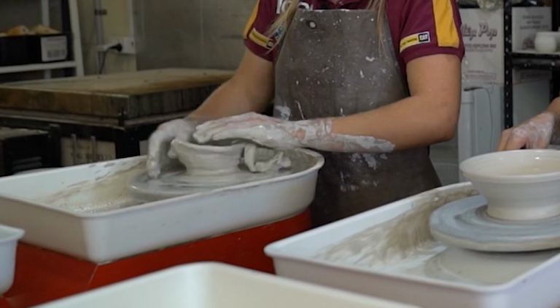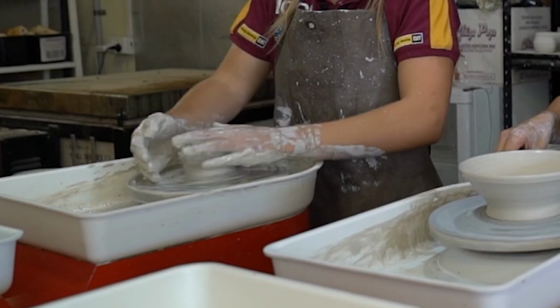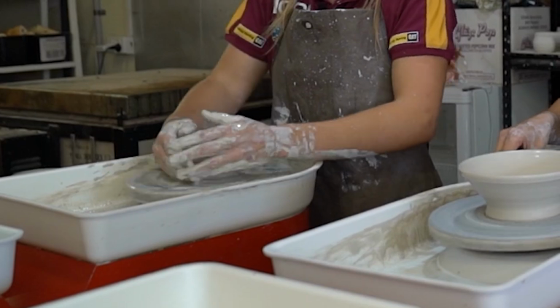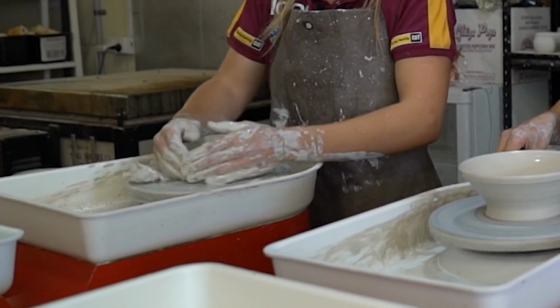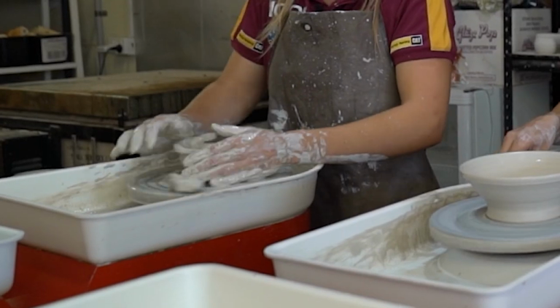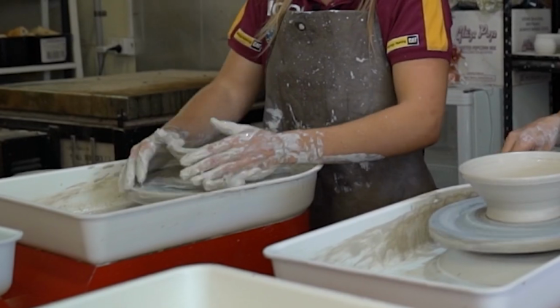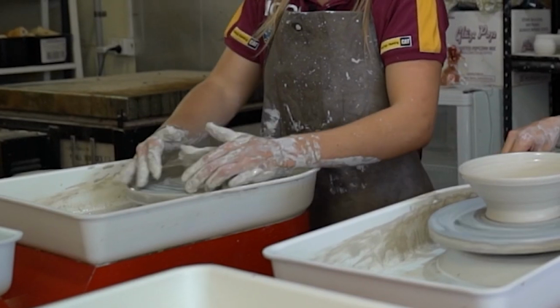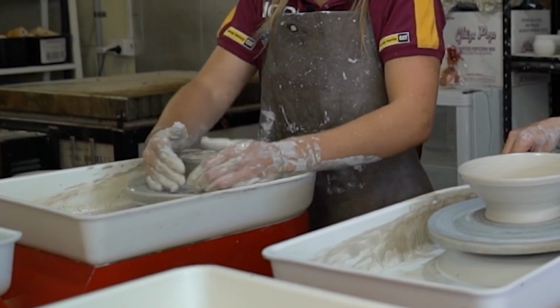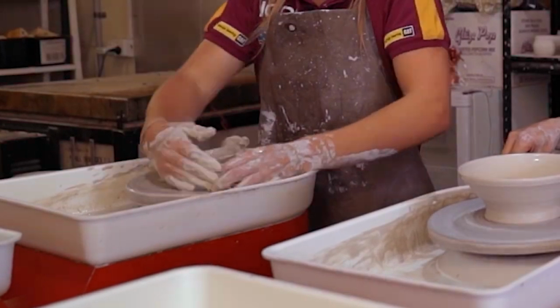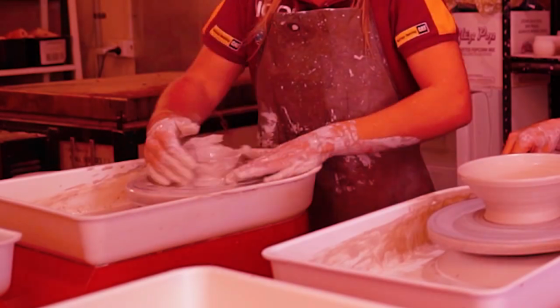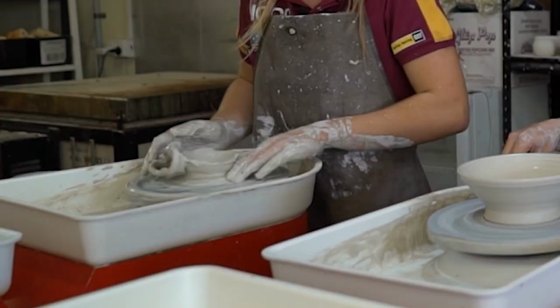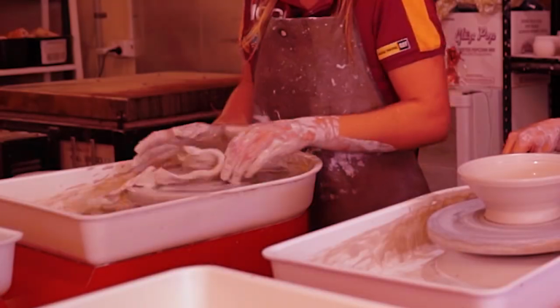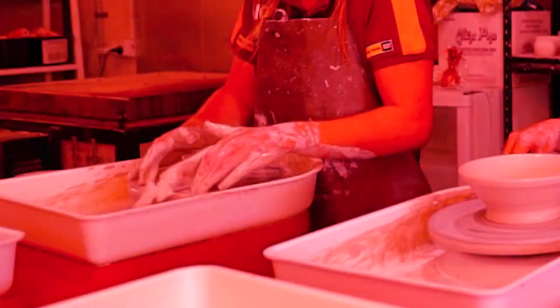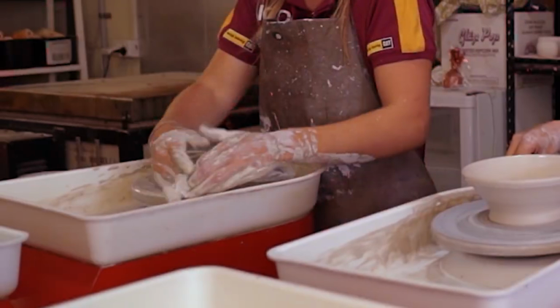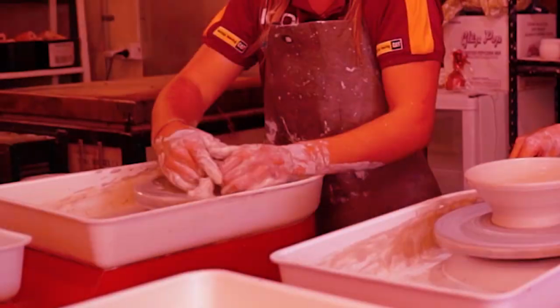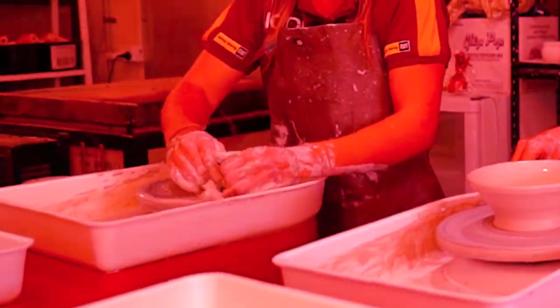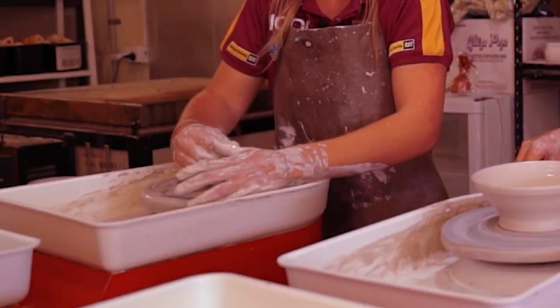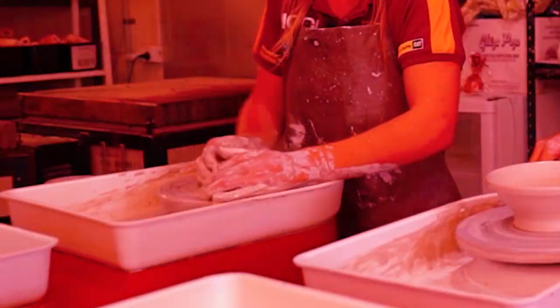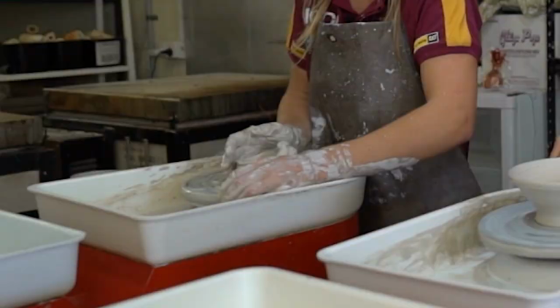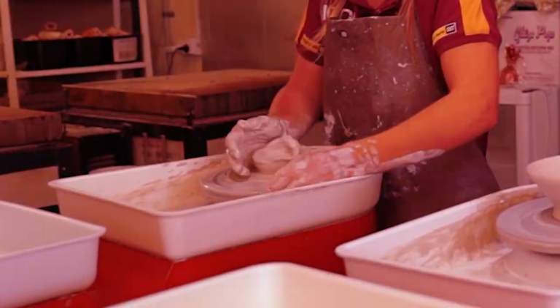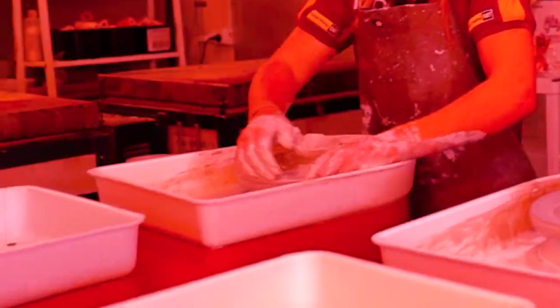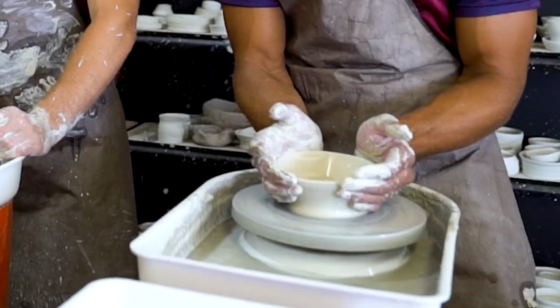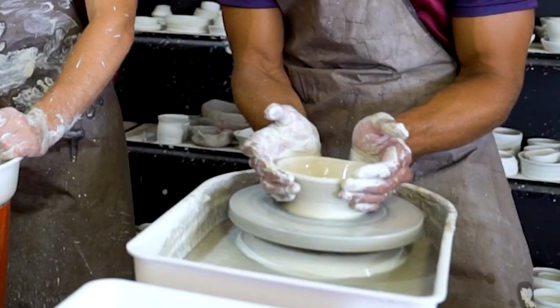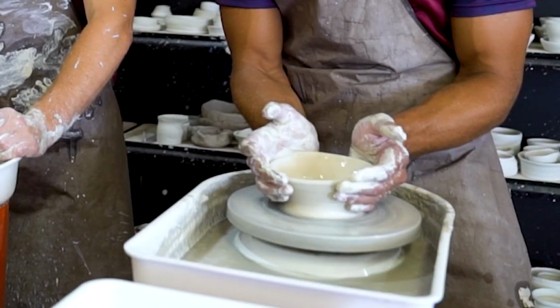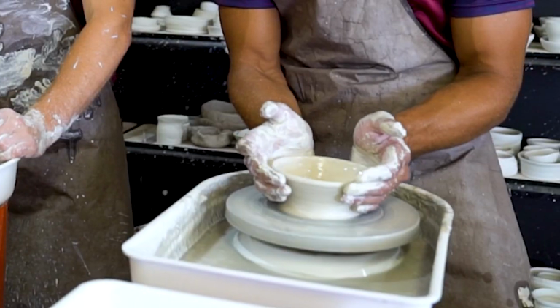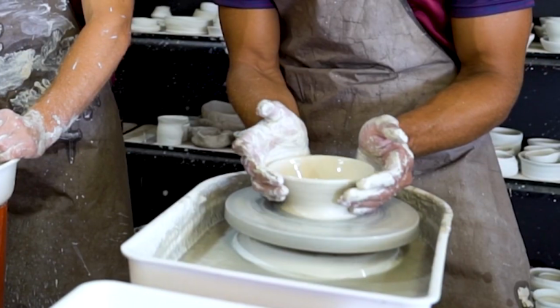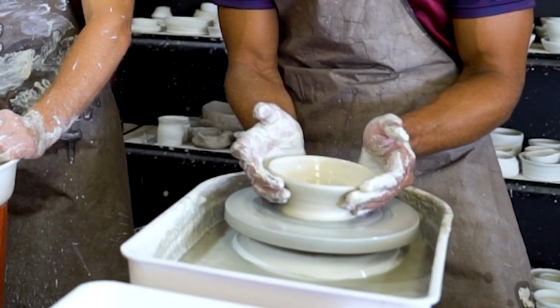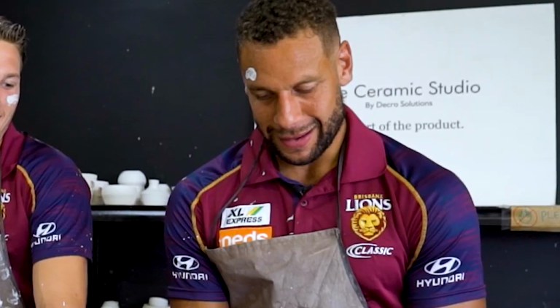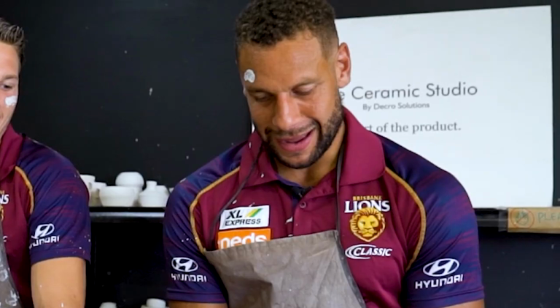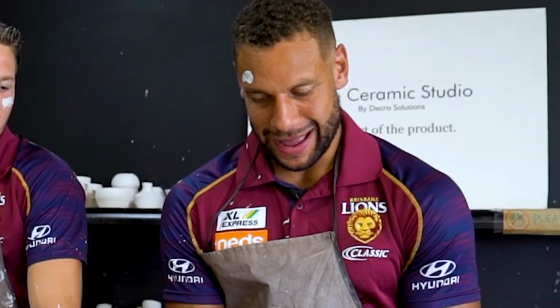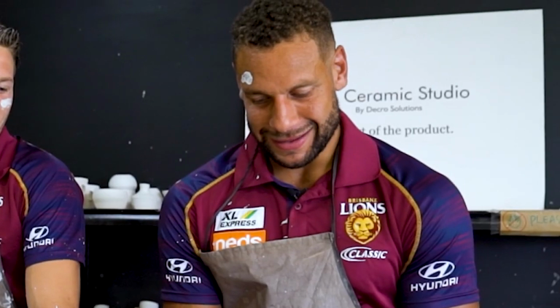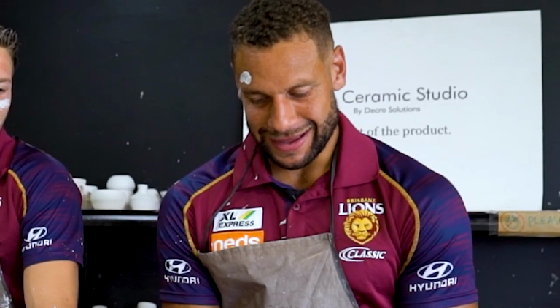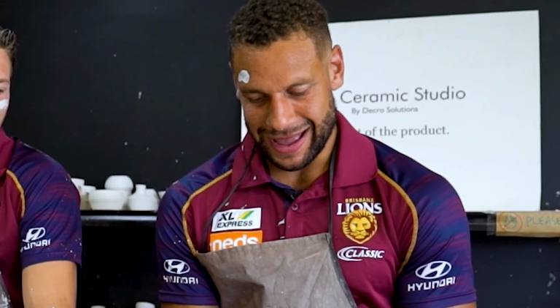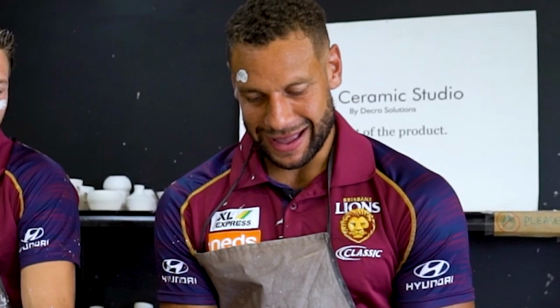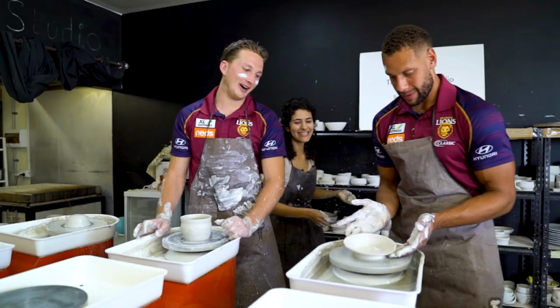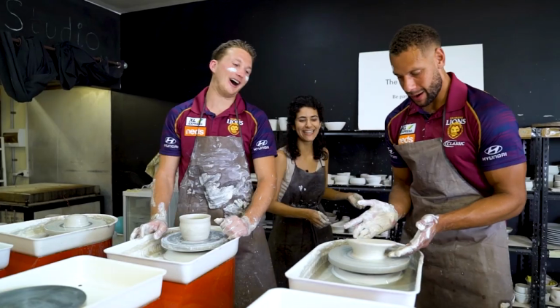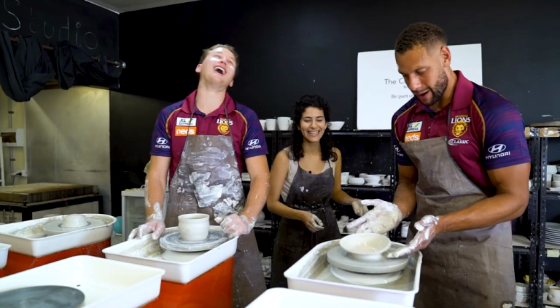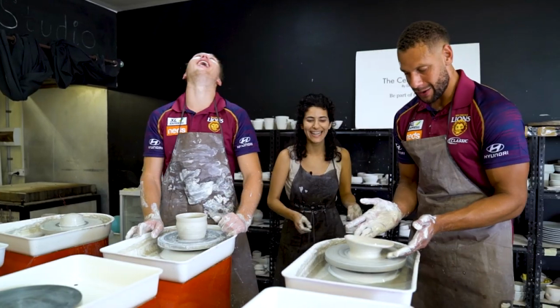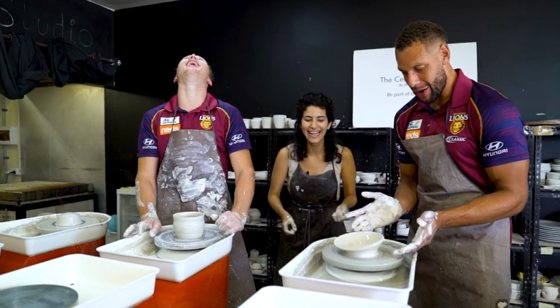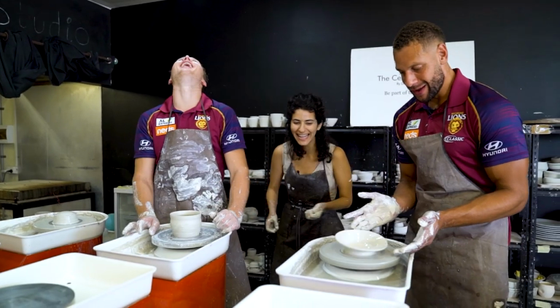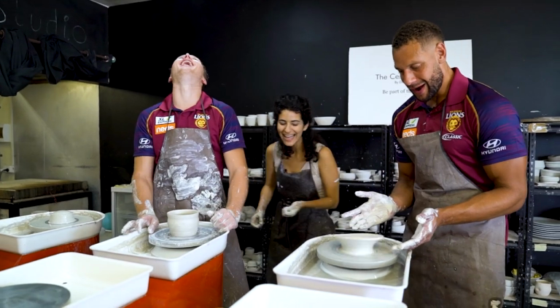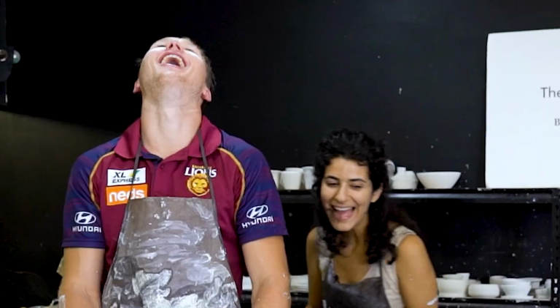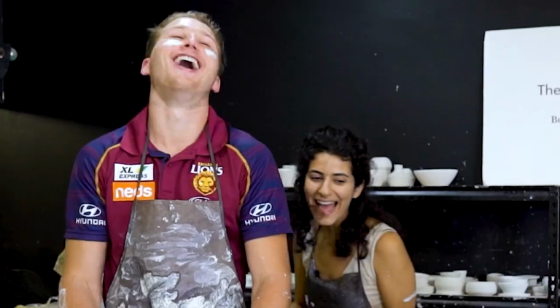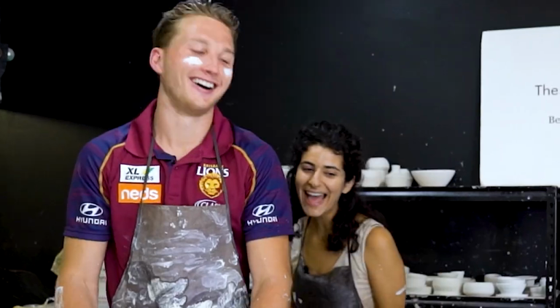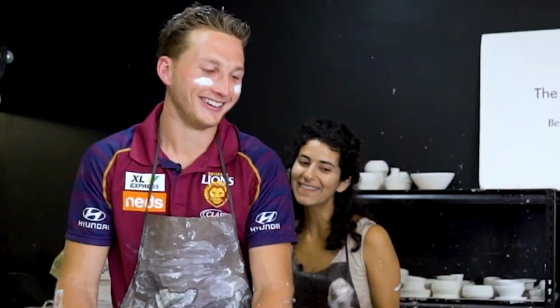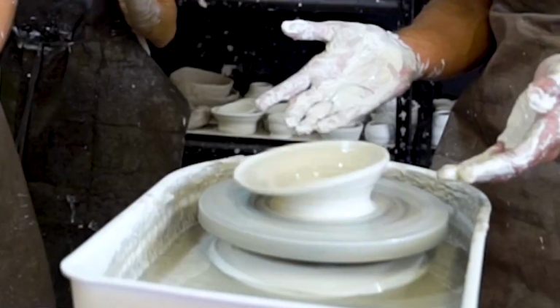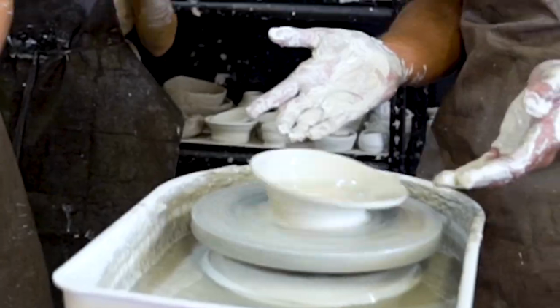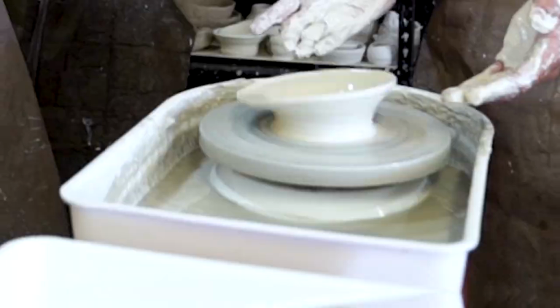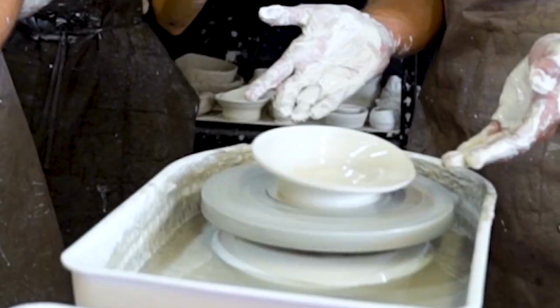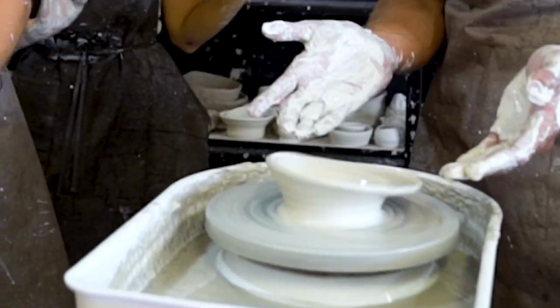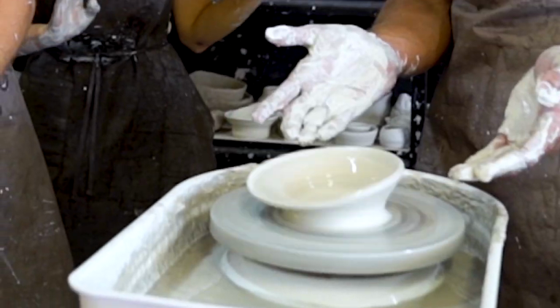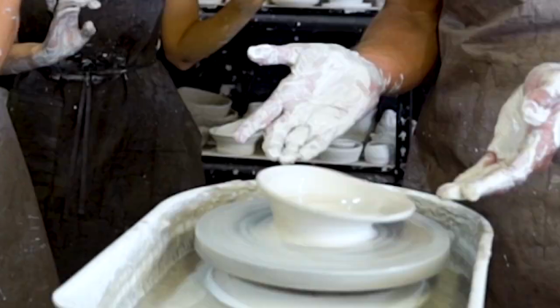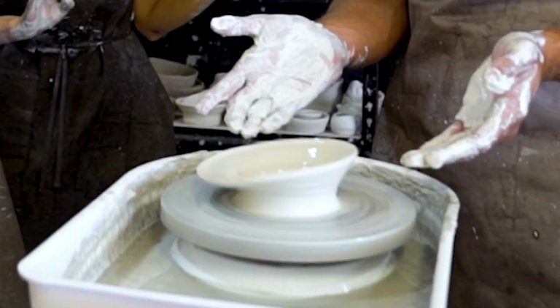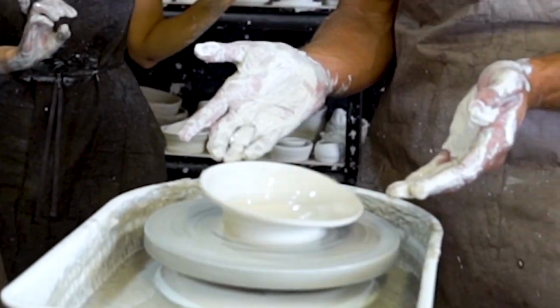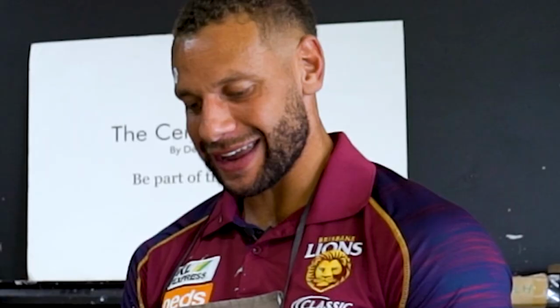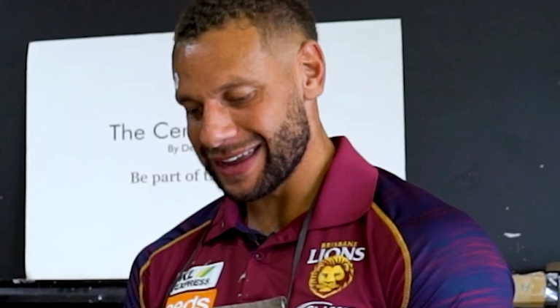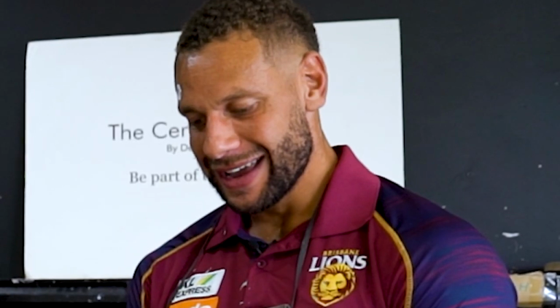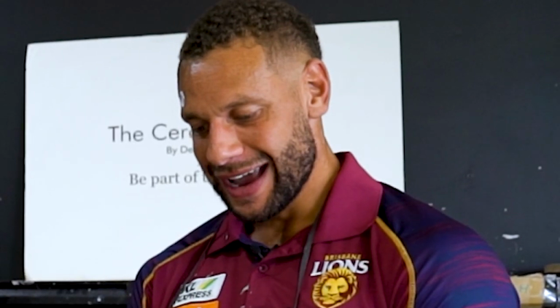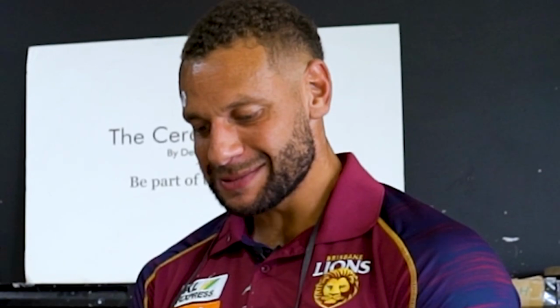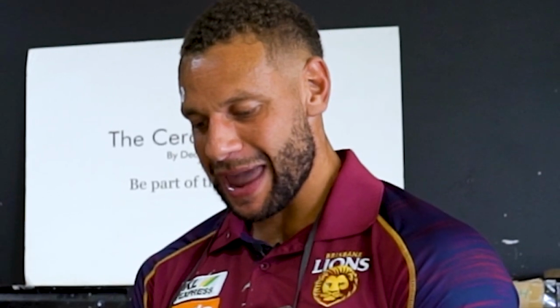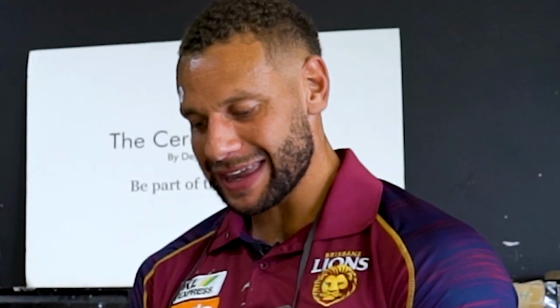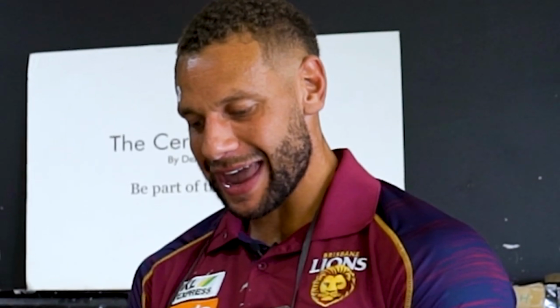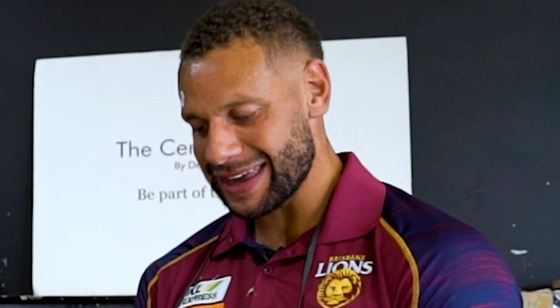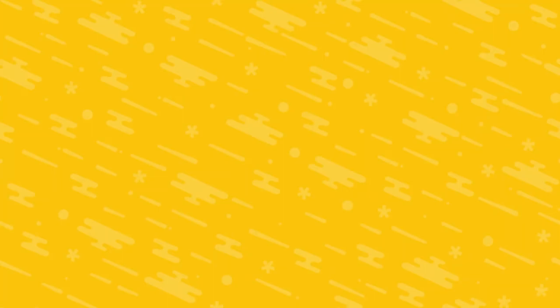Oh no, I'm losing my clay. How do I do that? How do I get it back? Oh no, oh no. I've got a pancake. I've got pancaking.